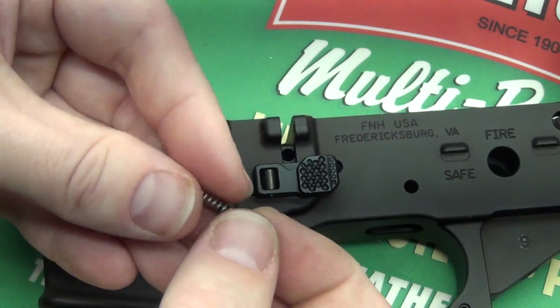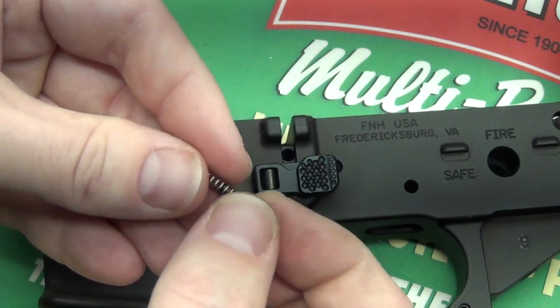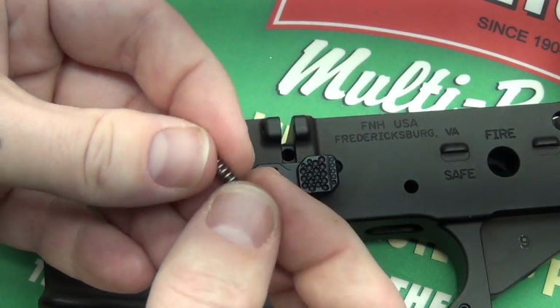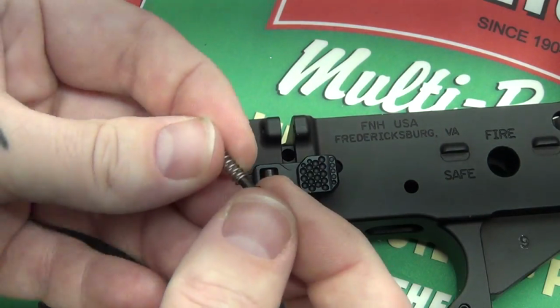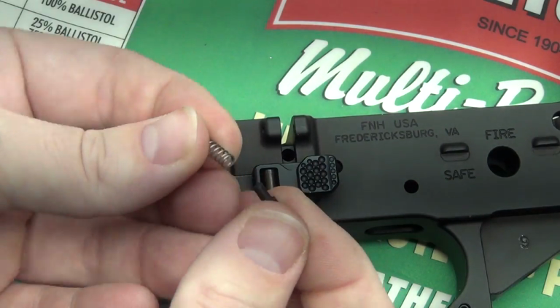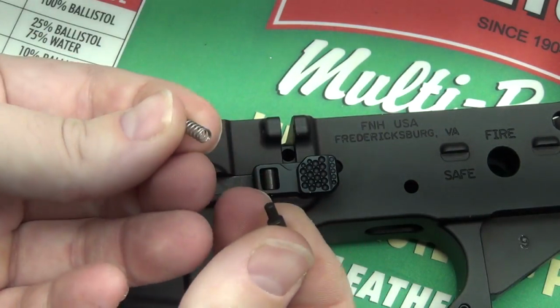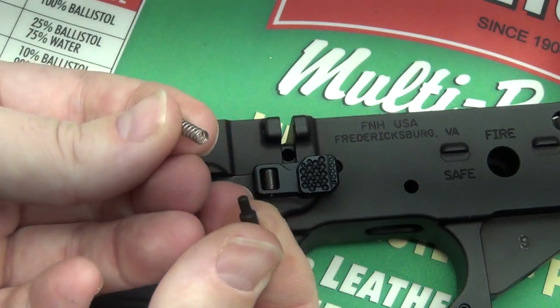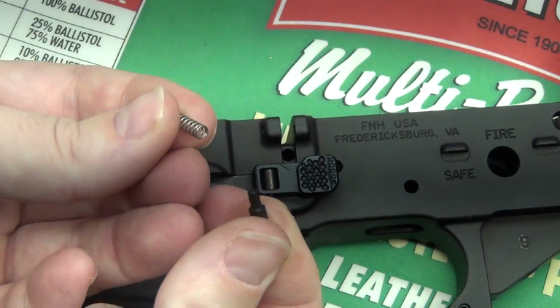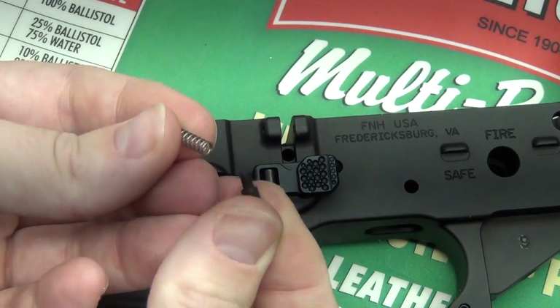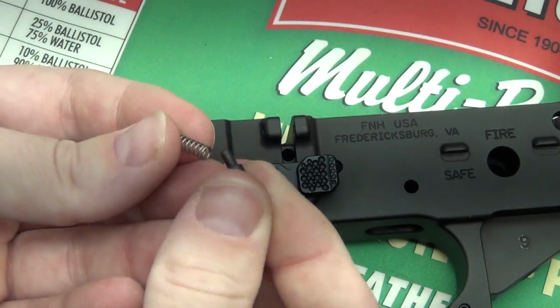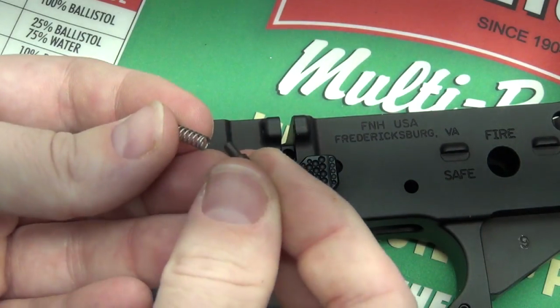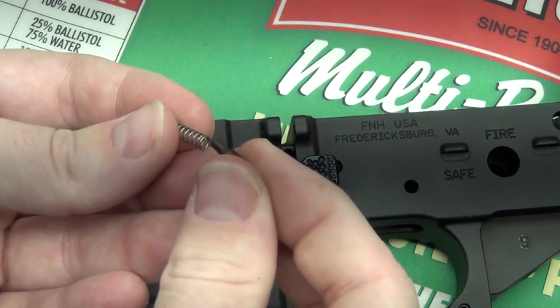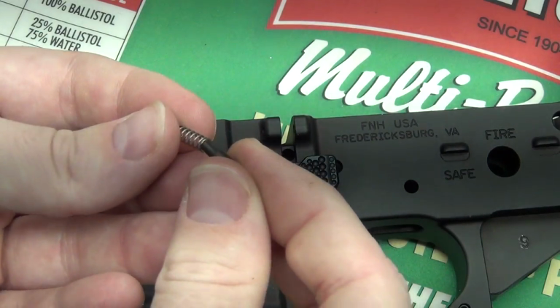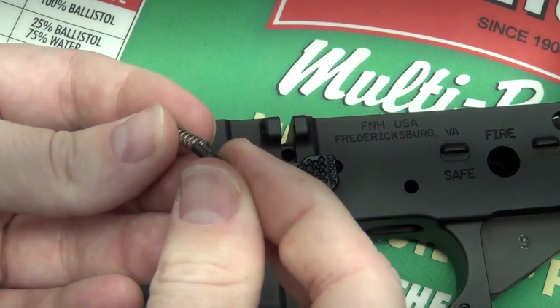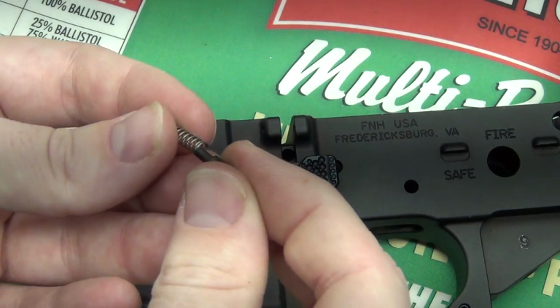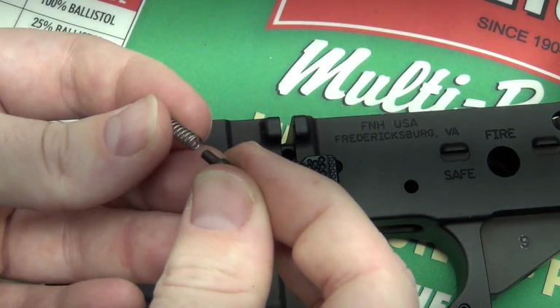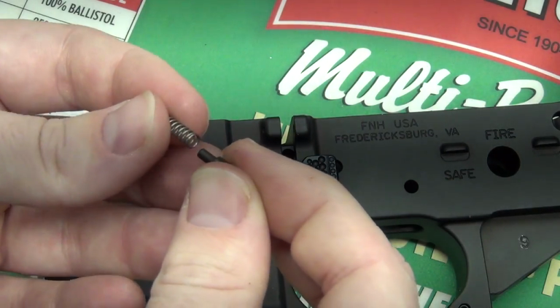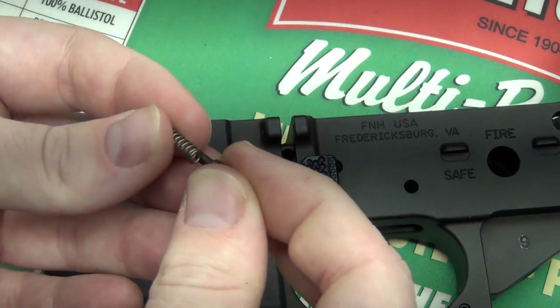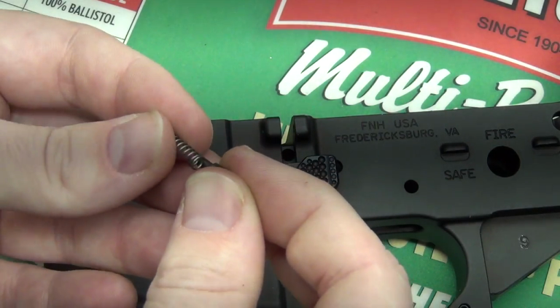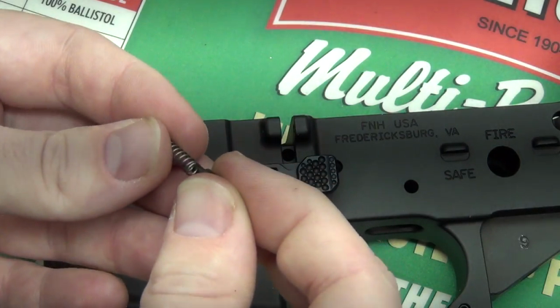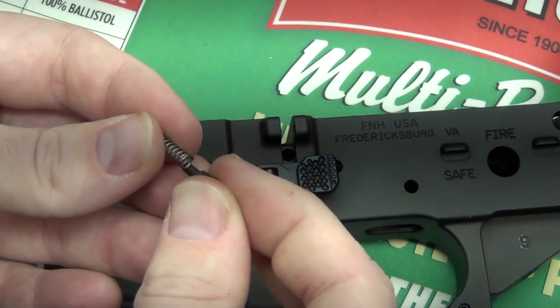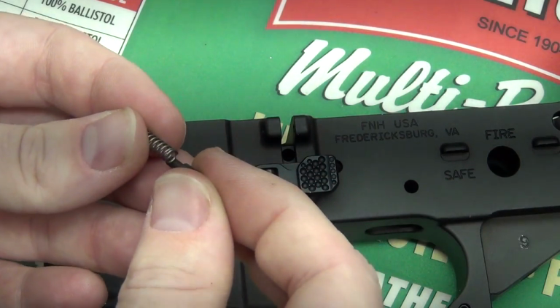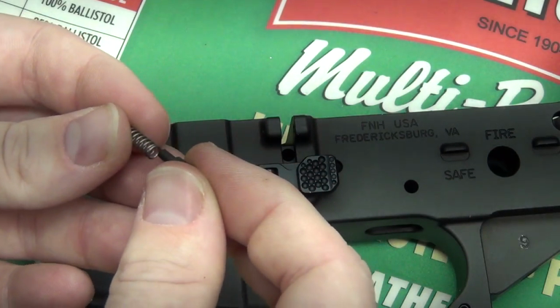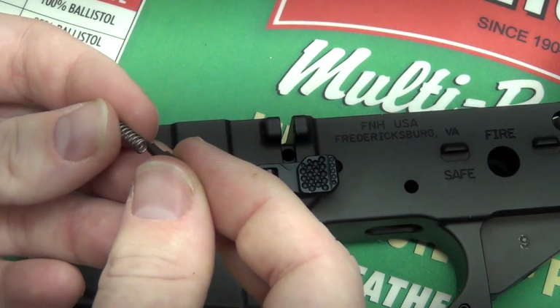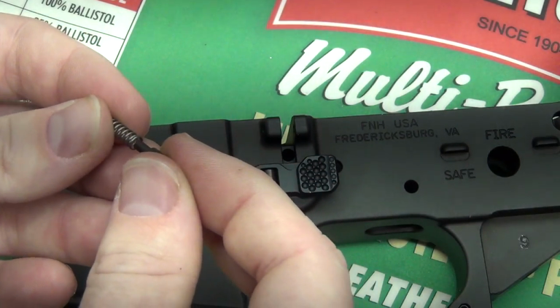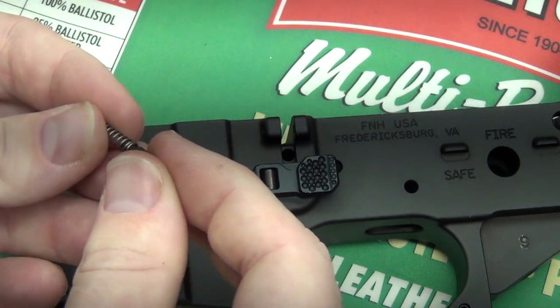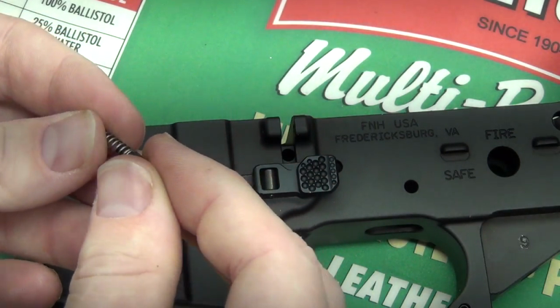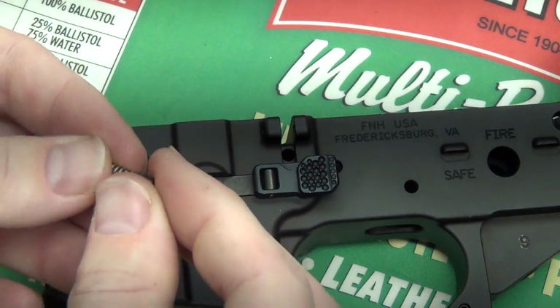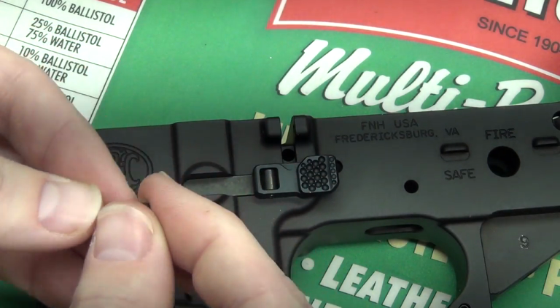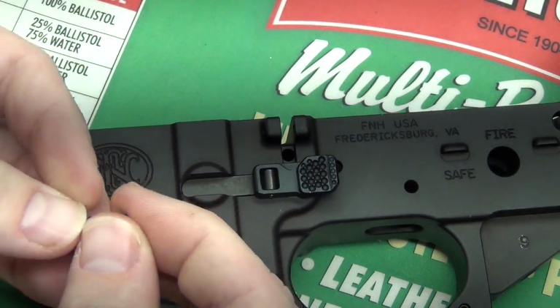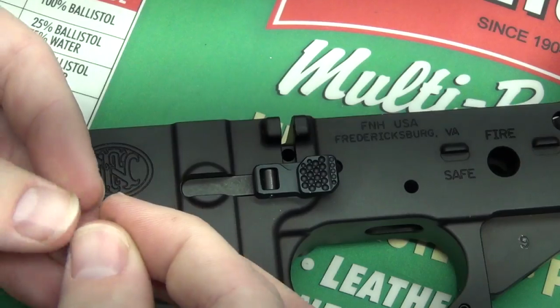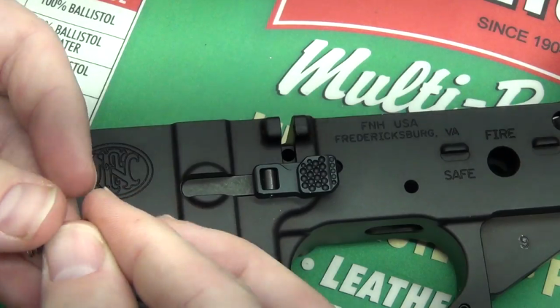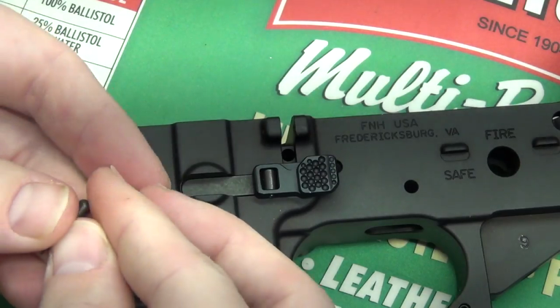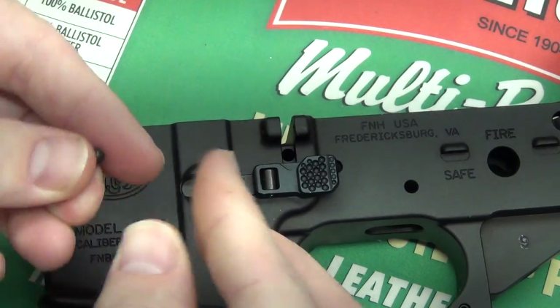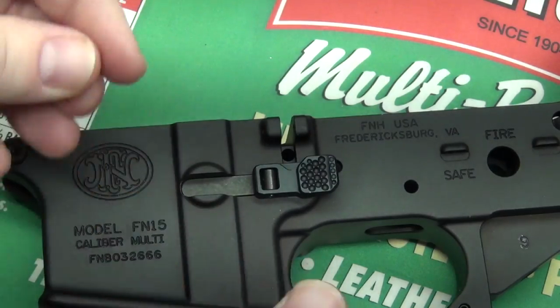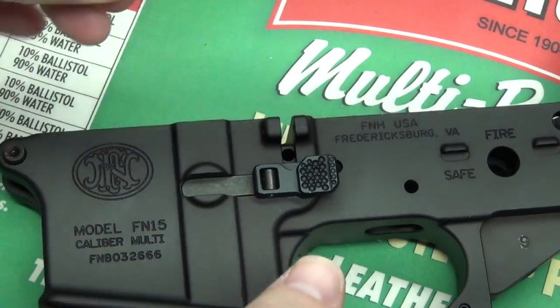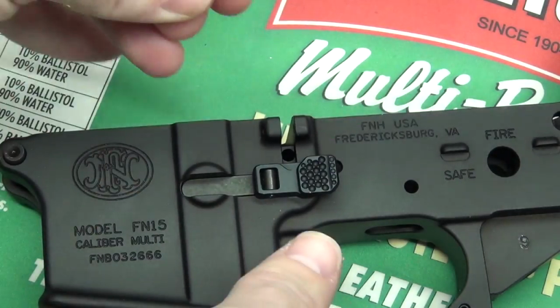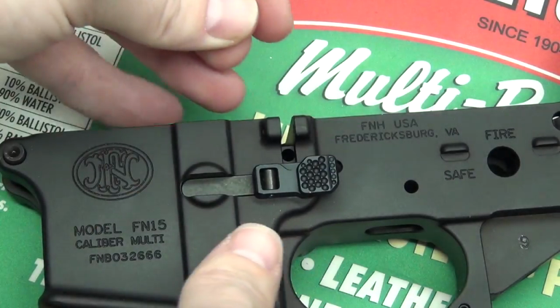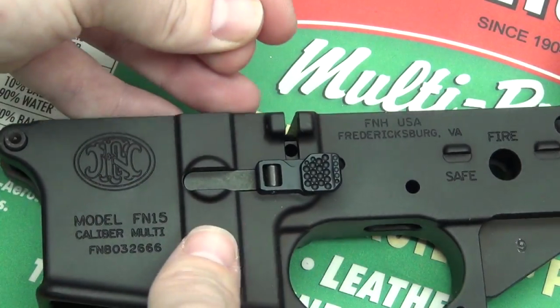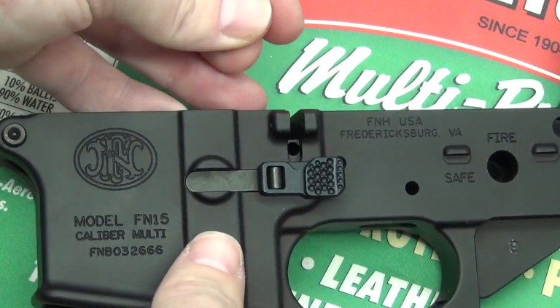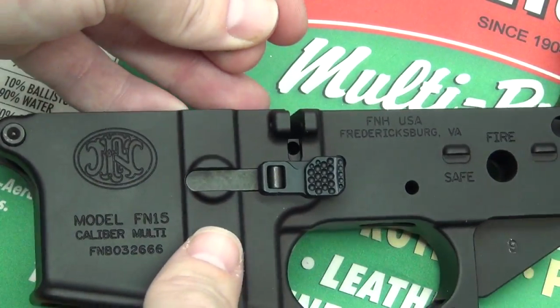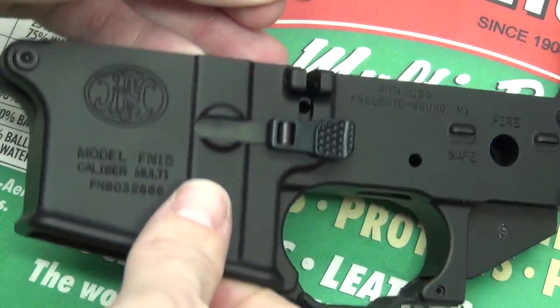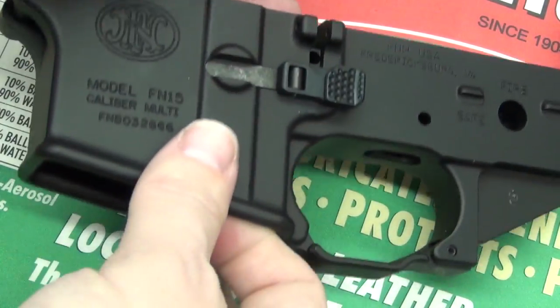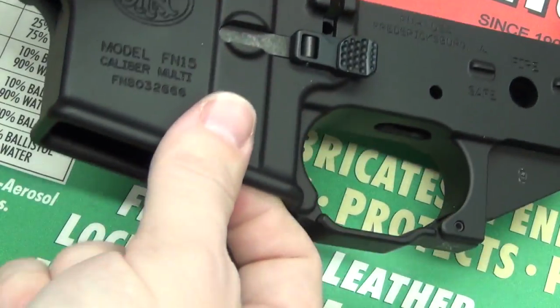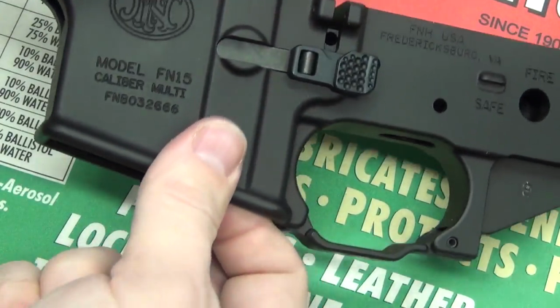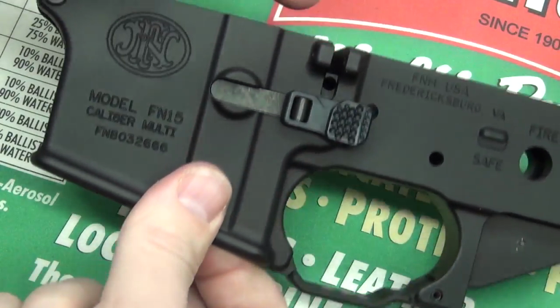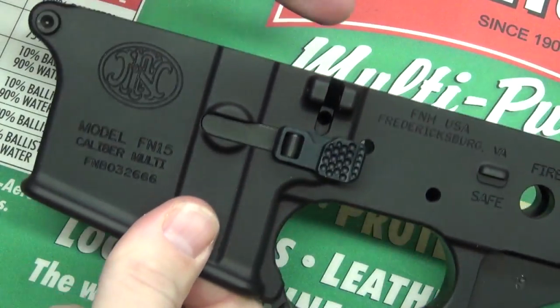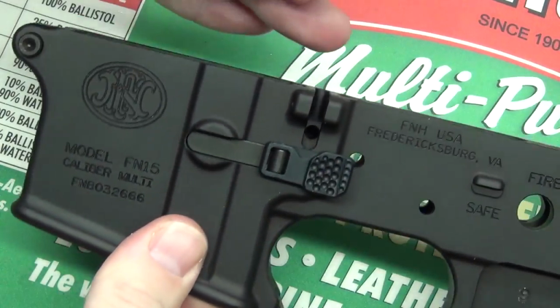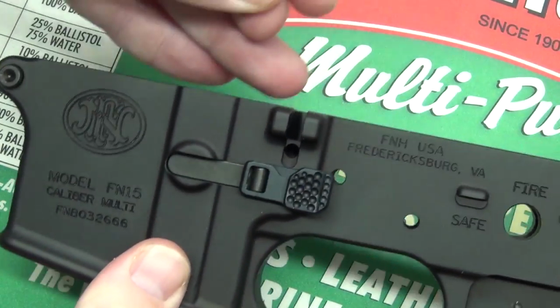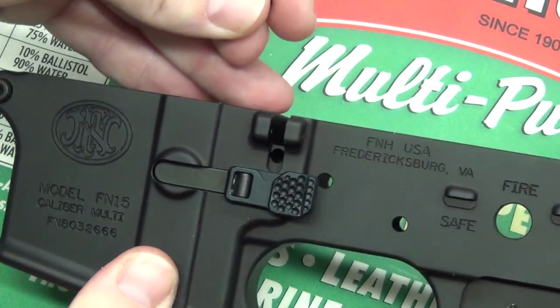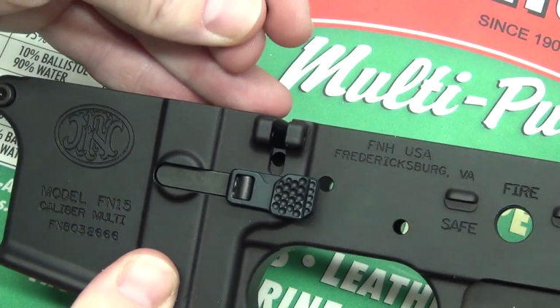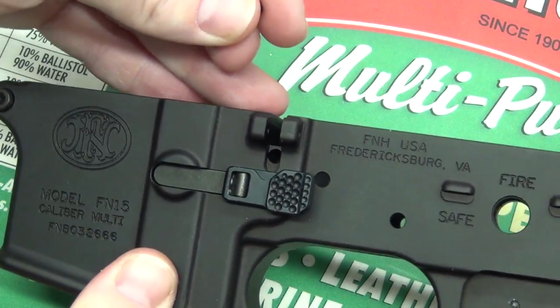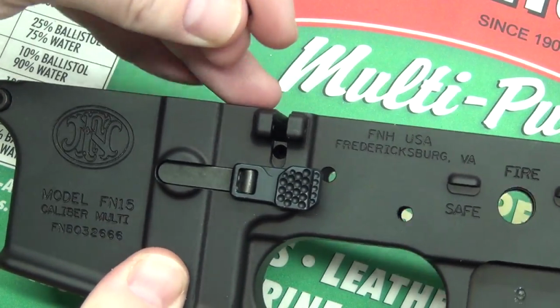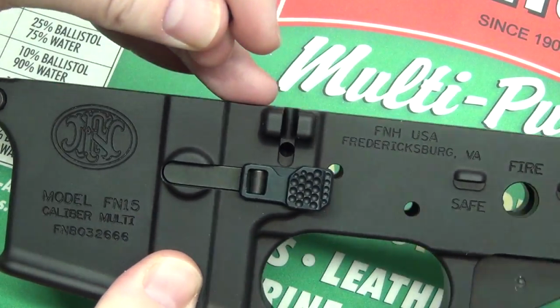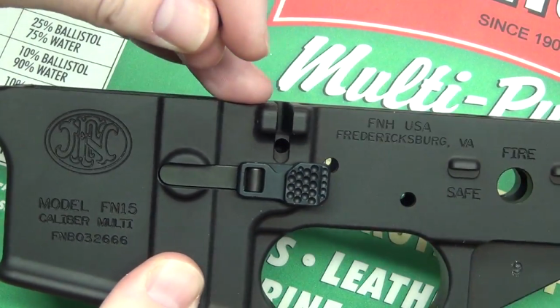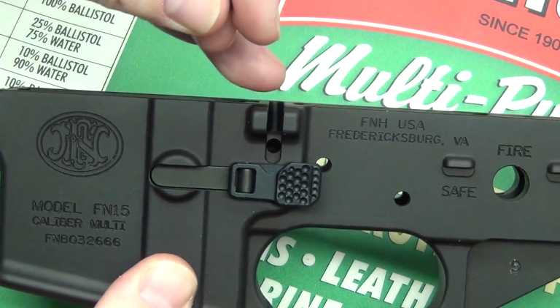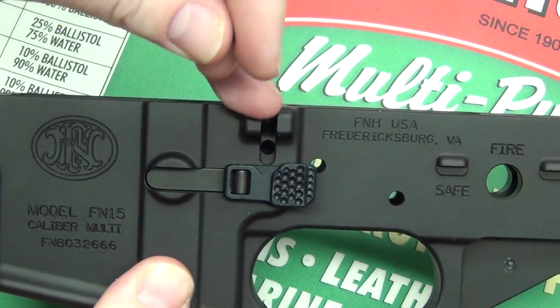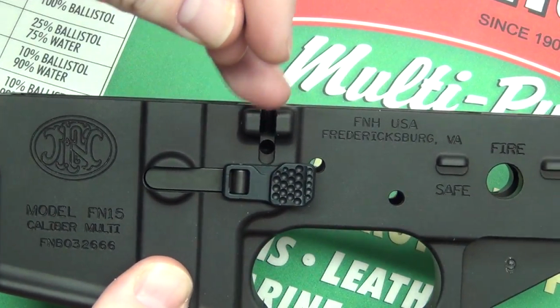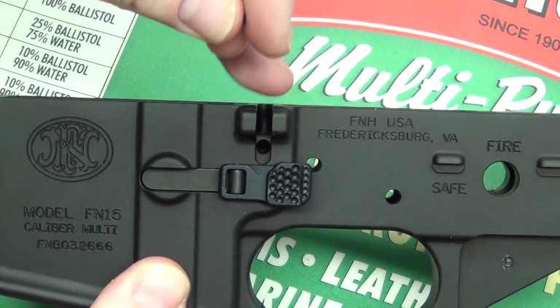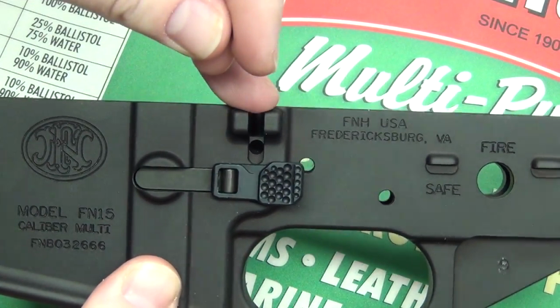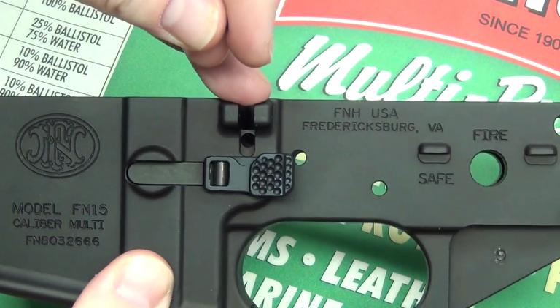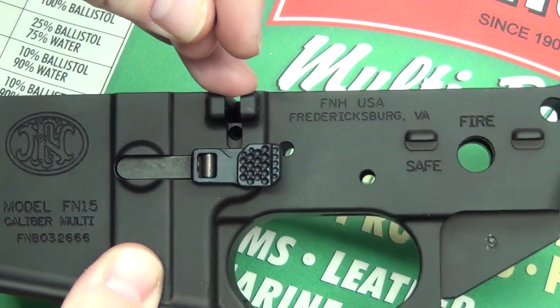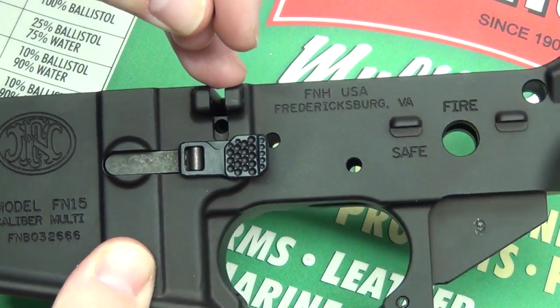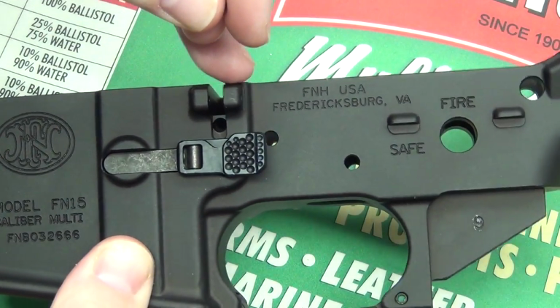You have these two components: a little plunger and the spring. Just so you know, this is where it goes right here.